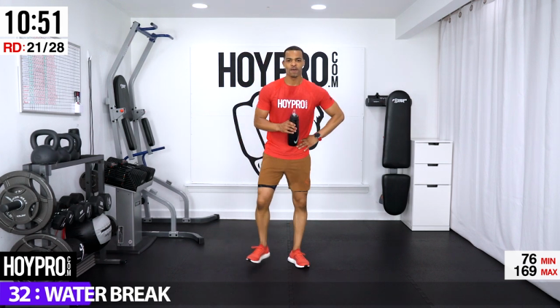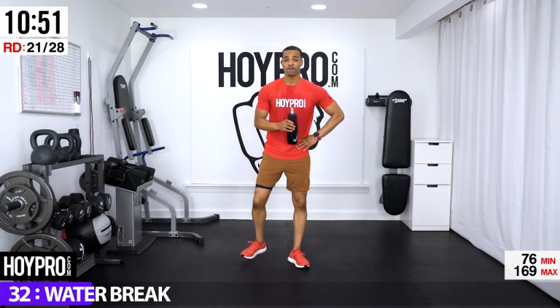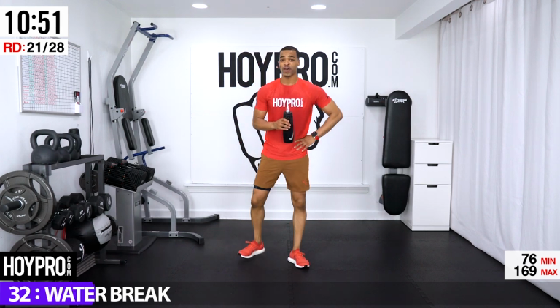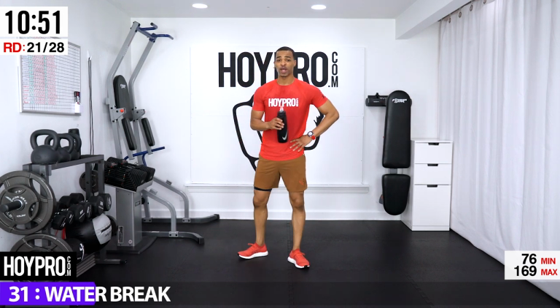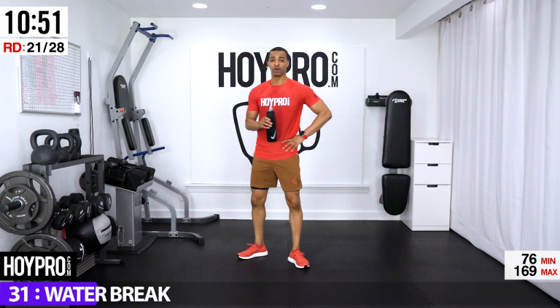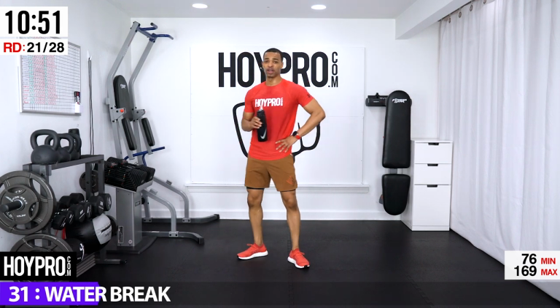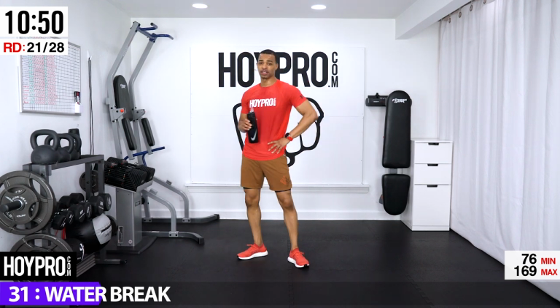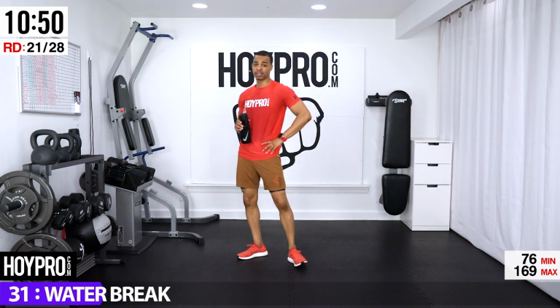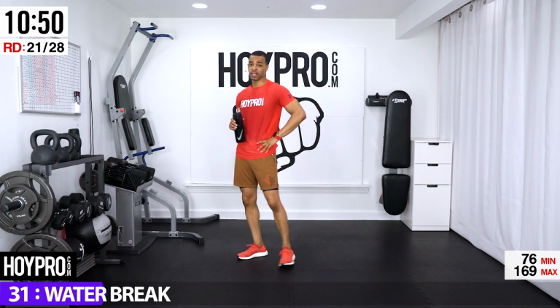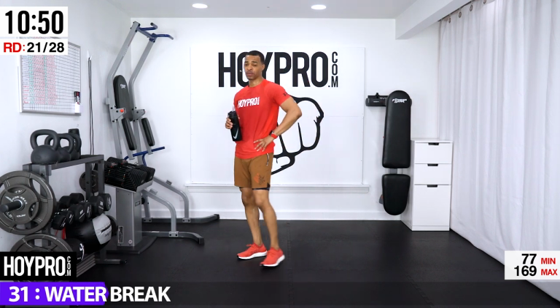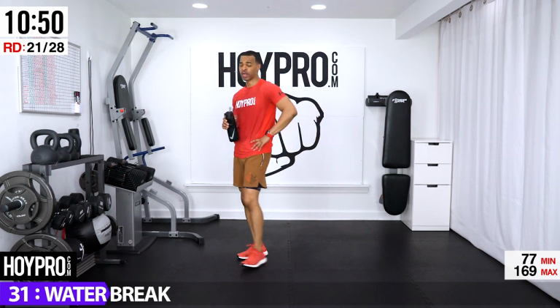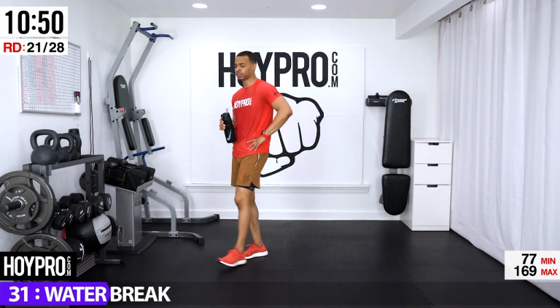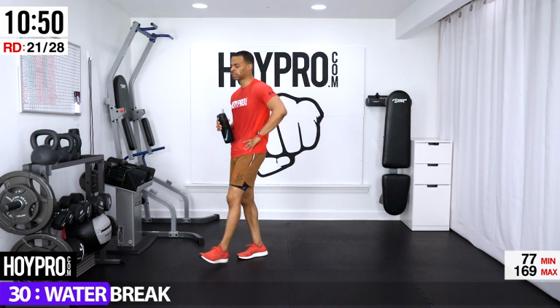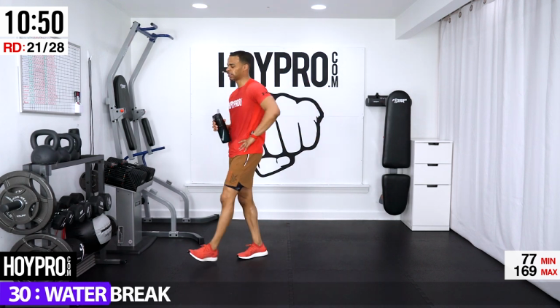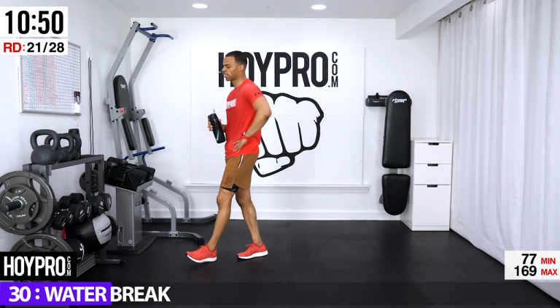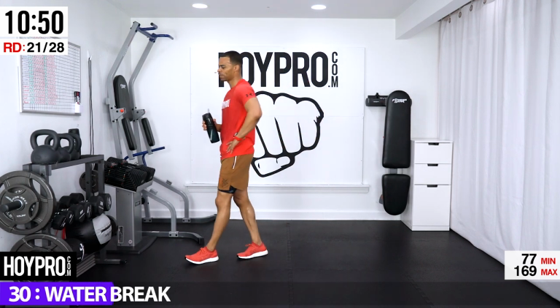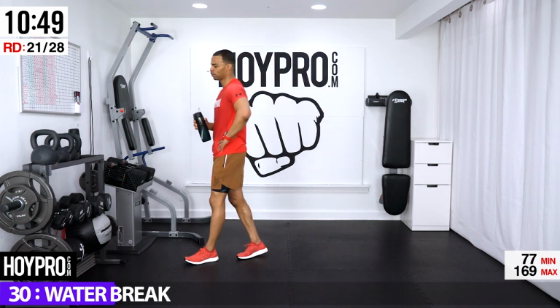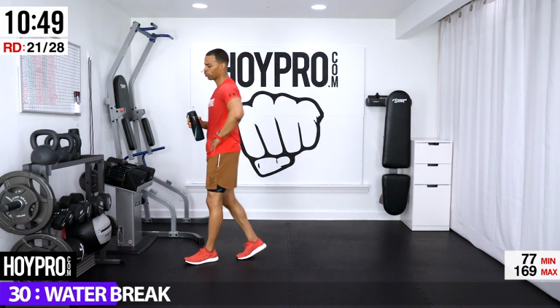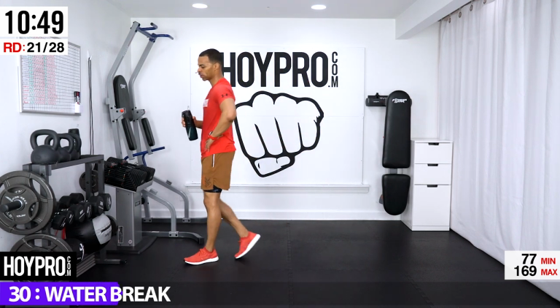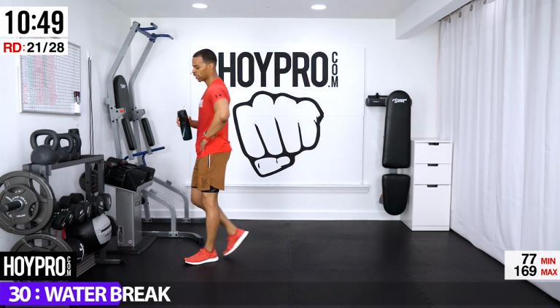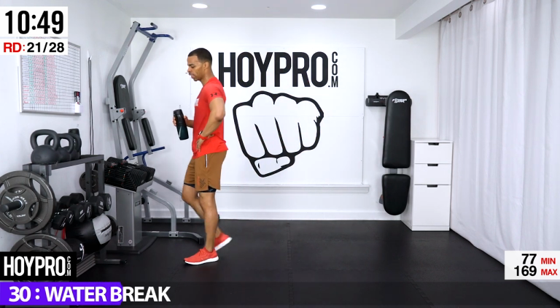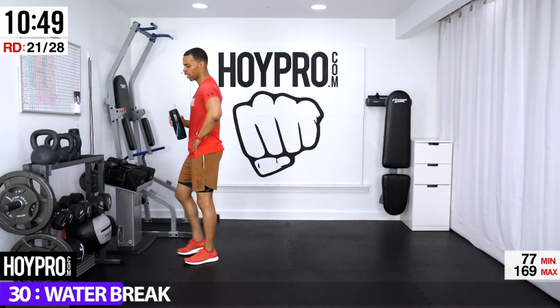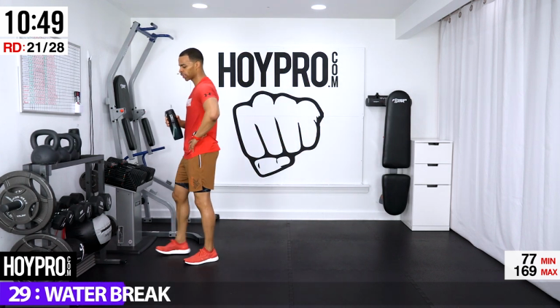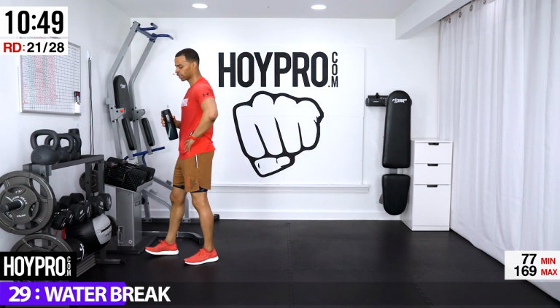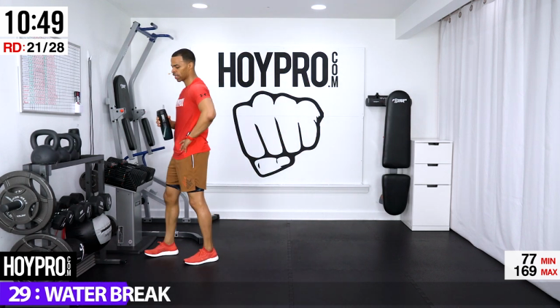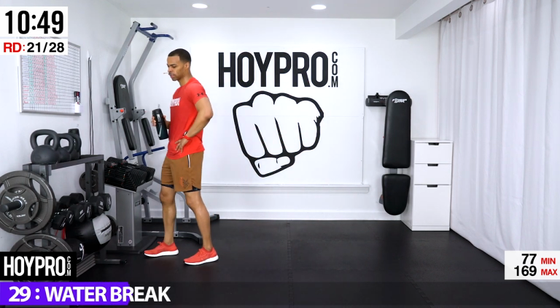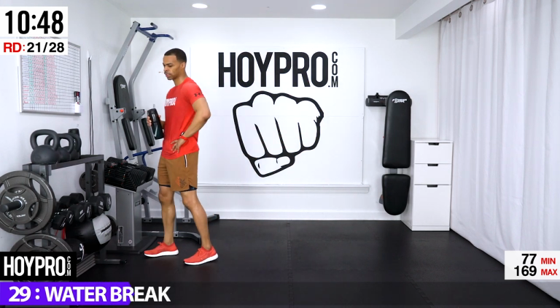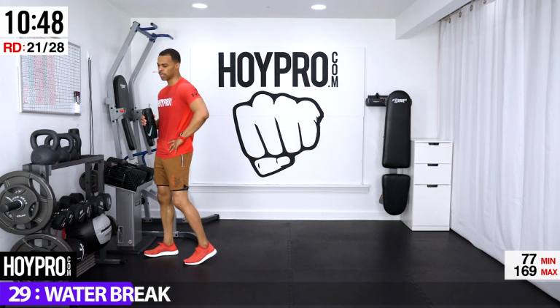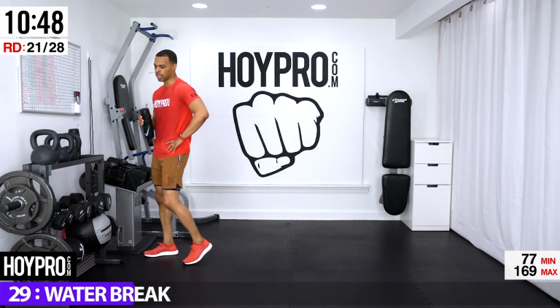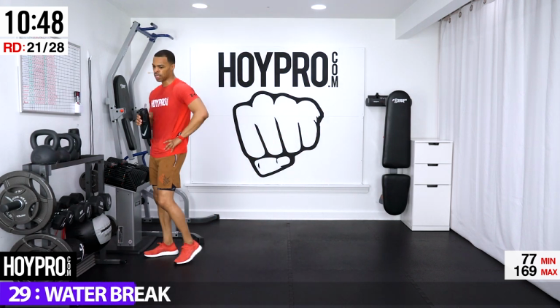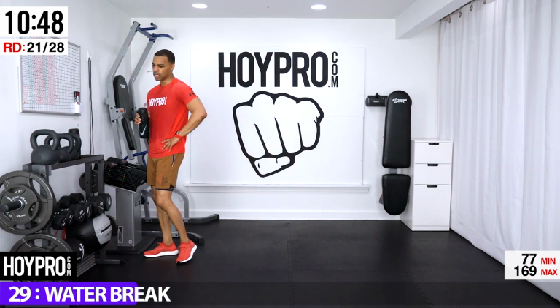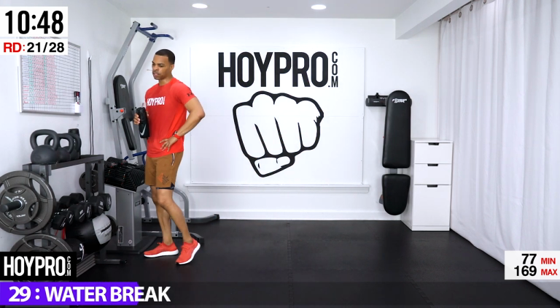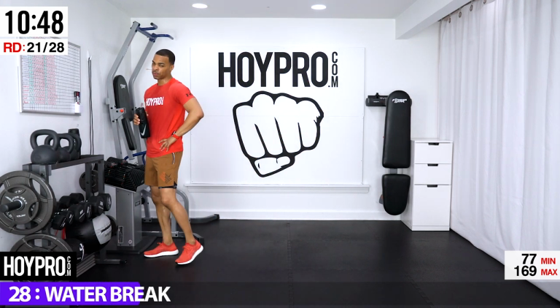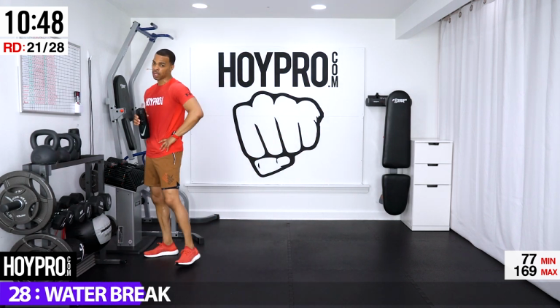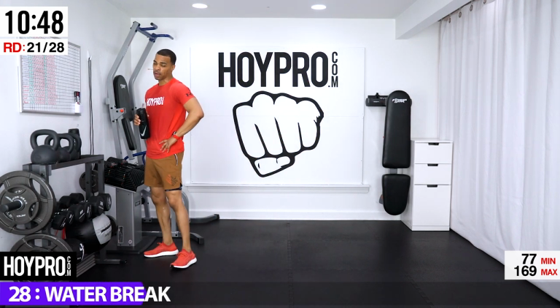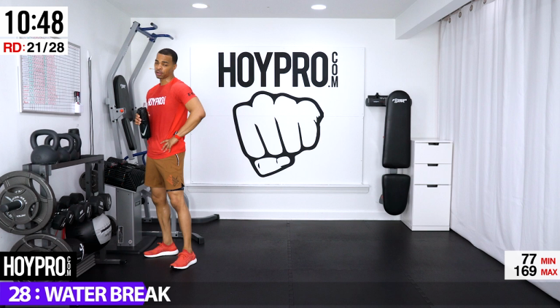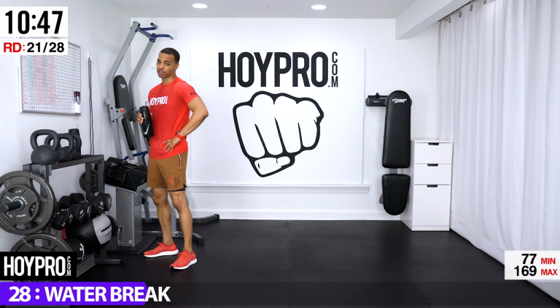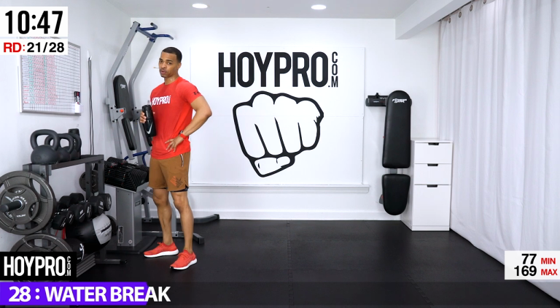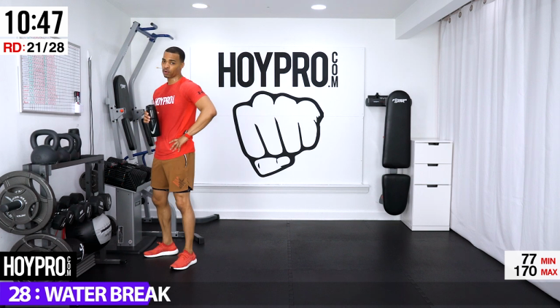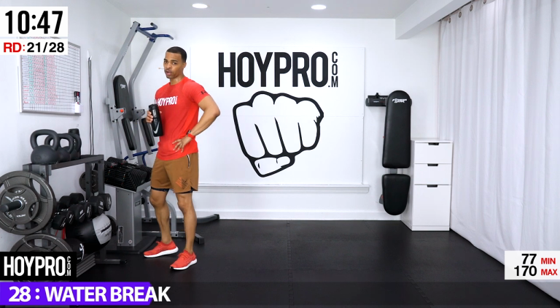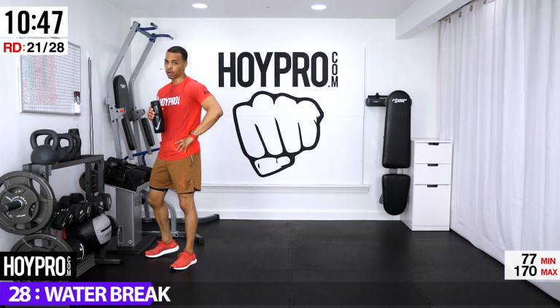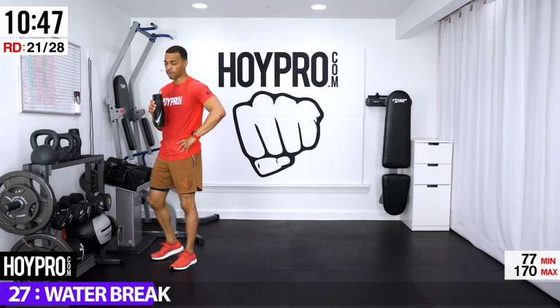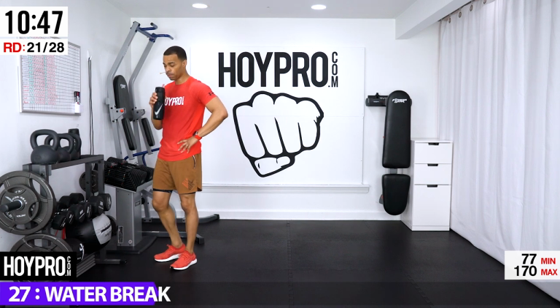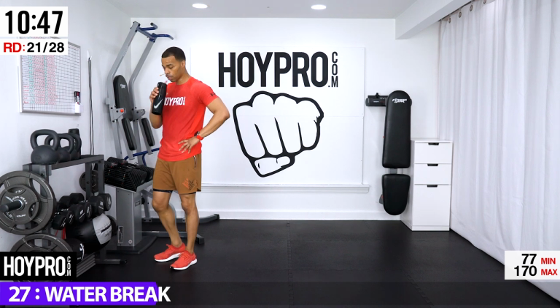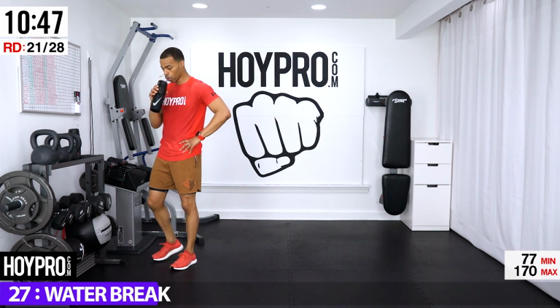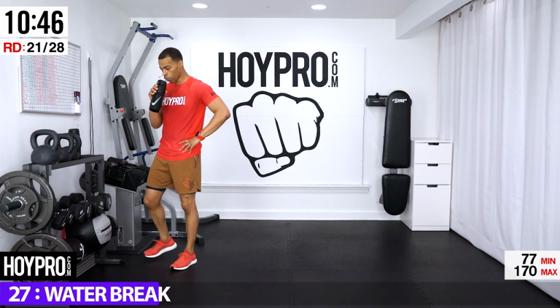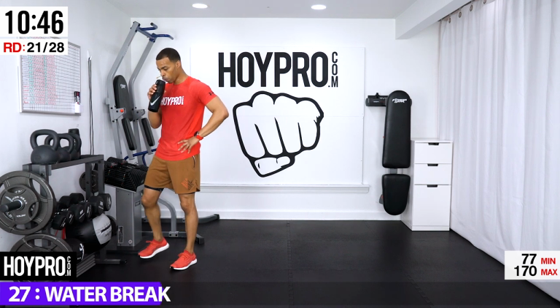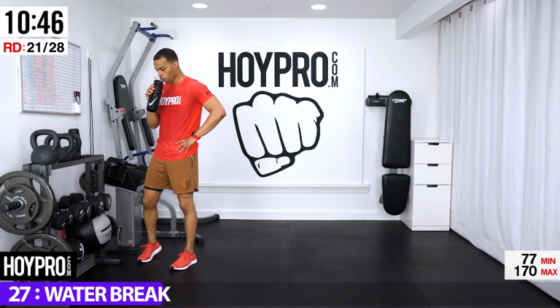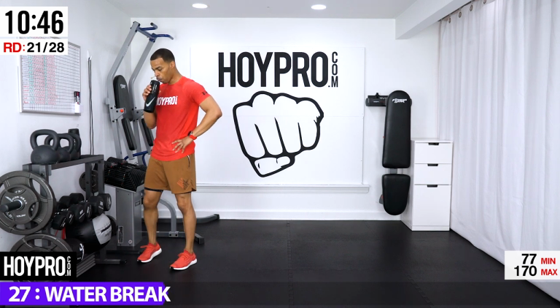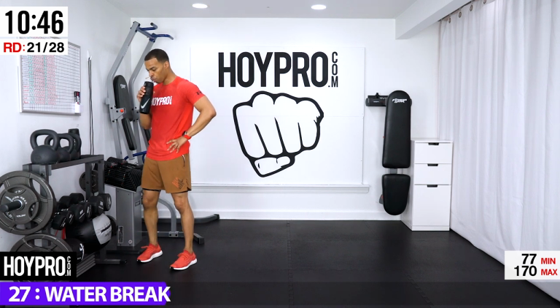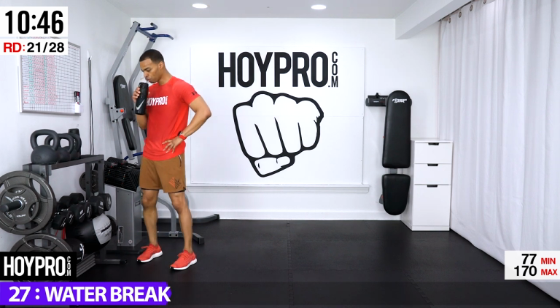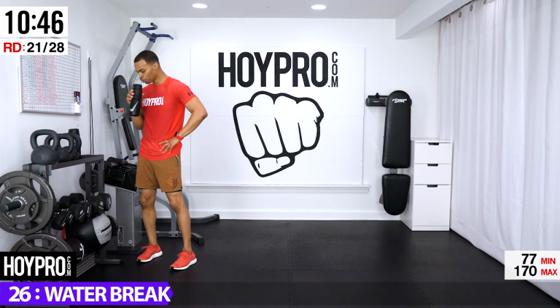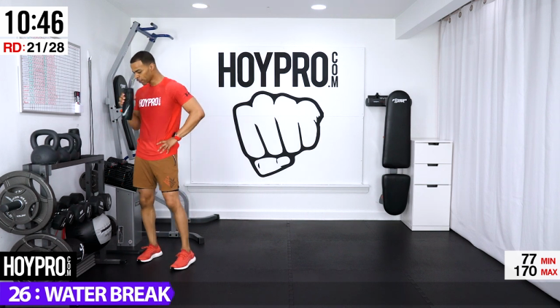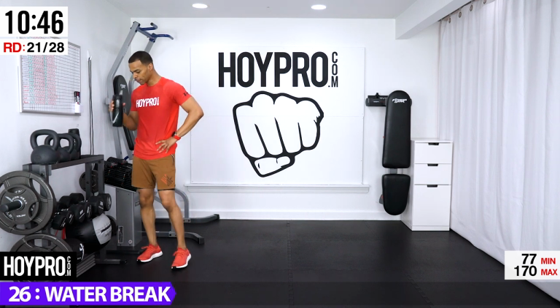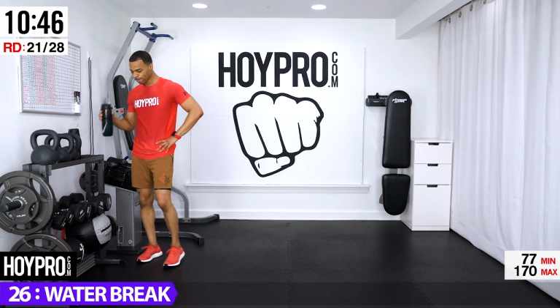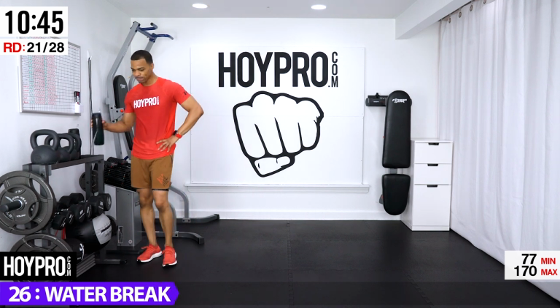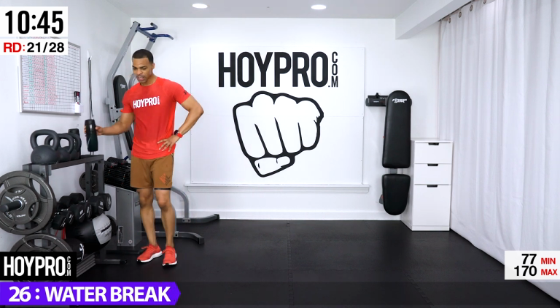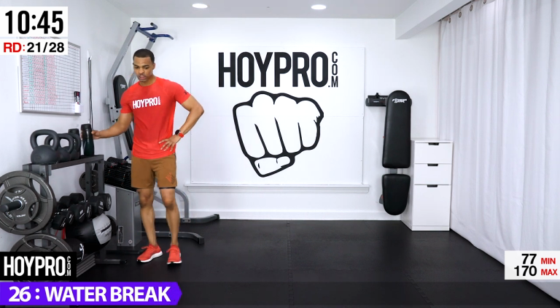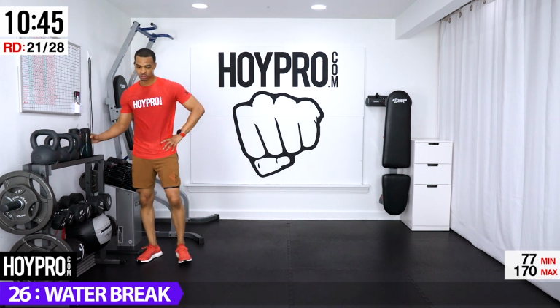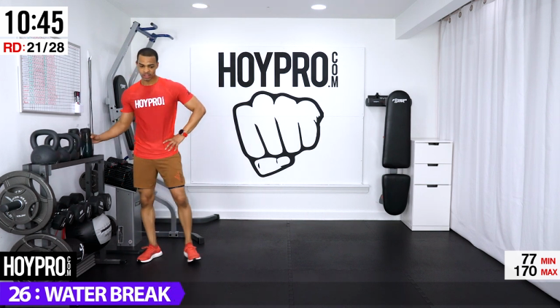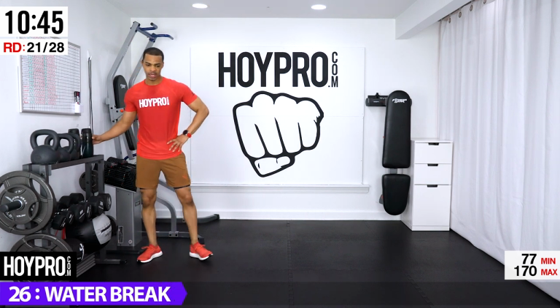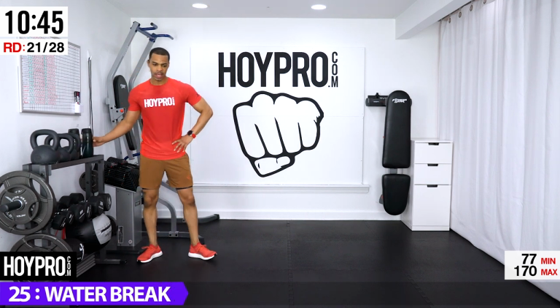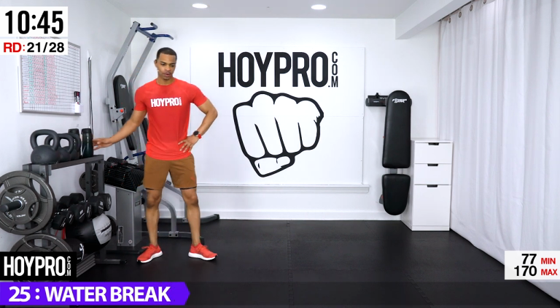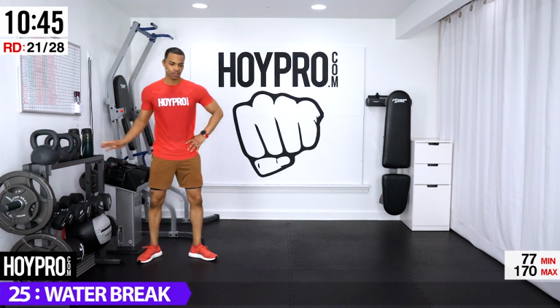Just seven more standing exercises, then we're going to conquer this core — stretch it out.